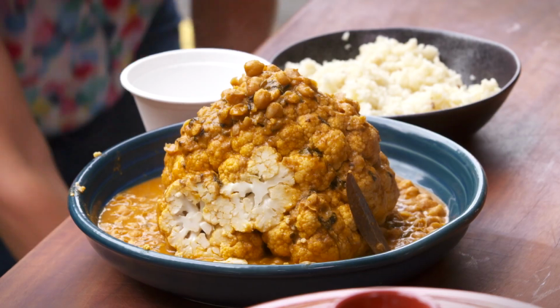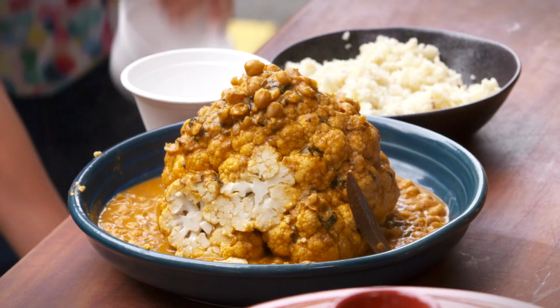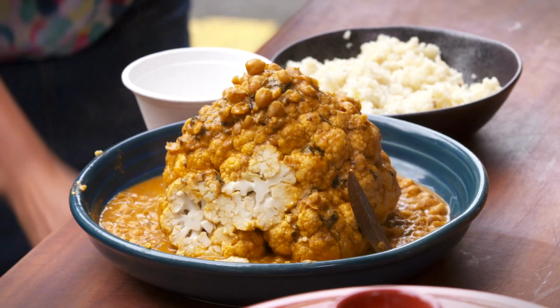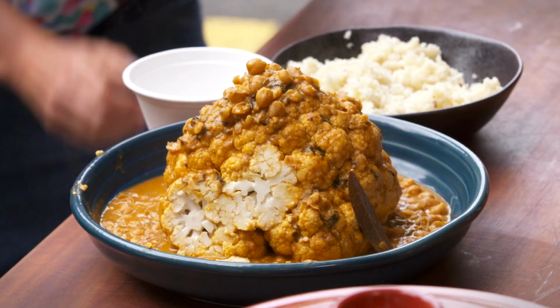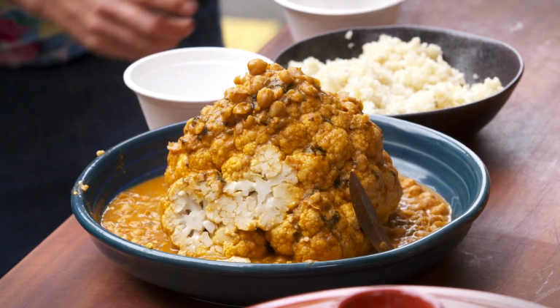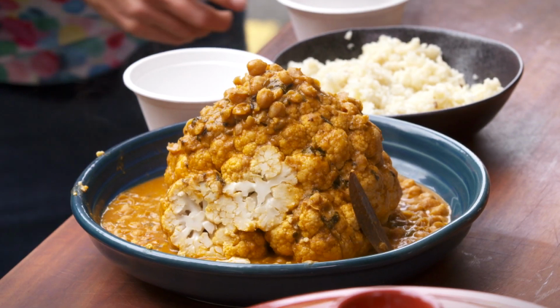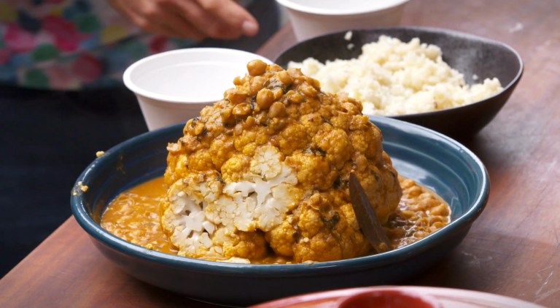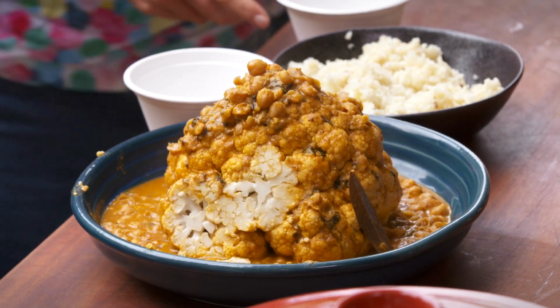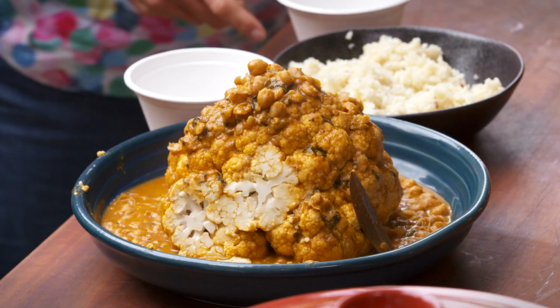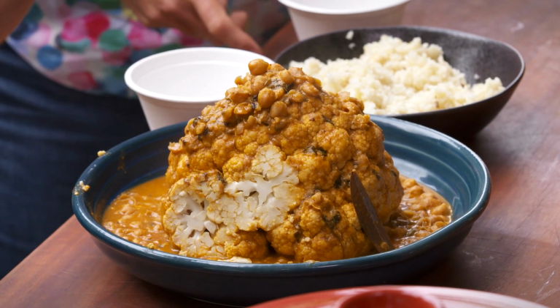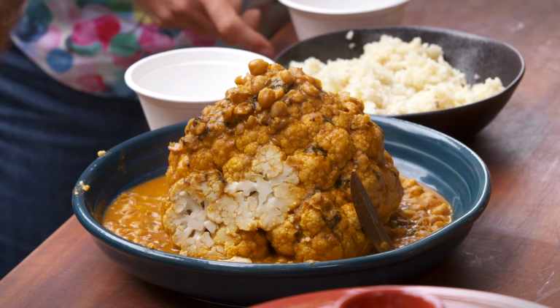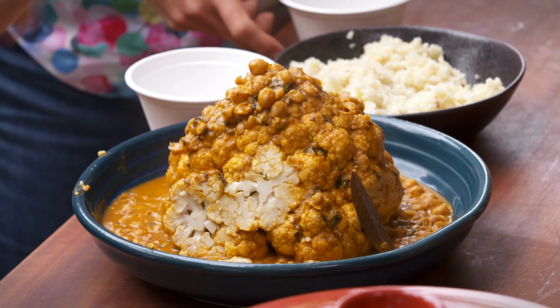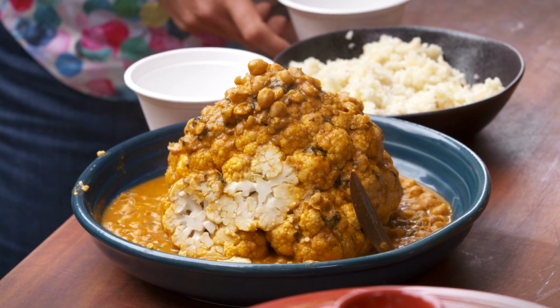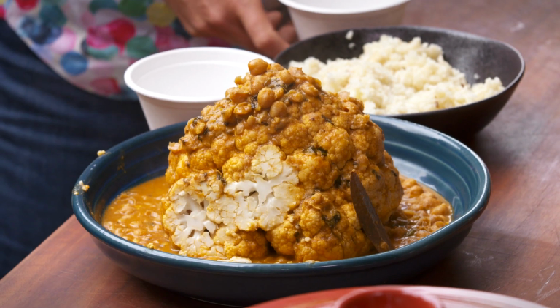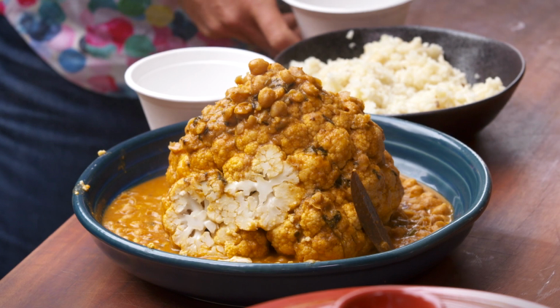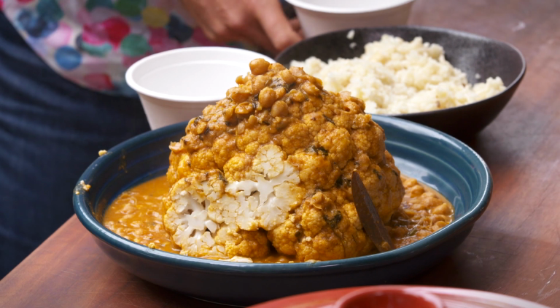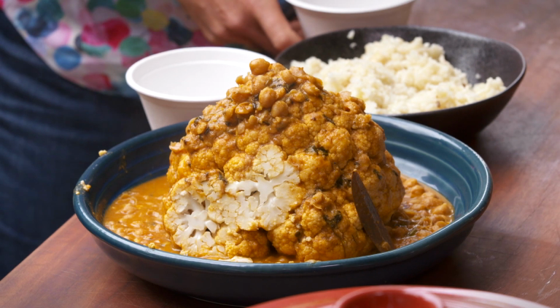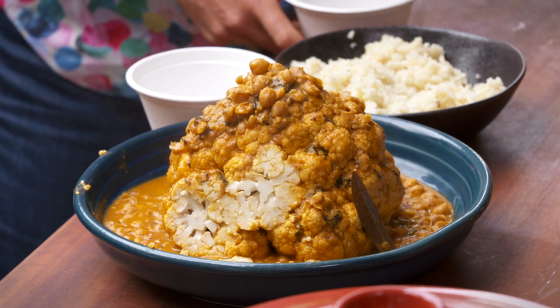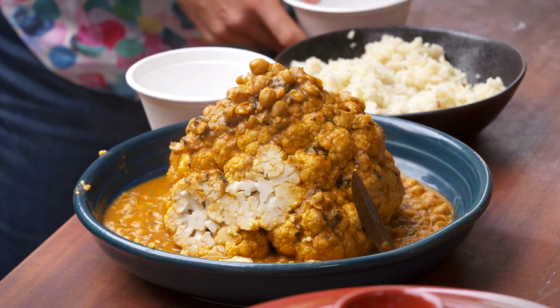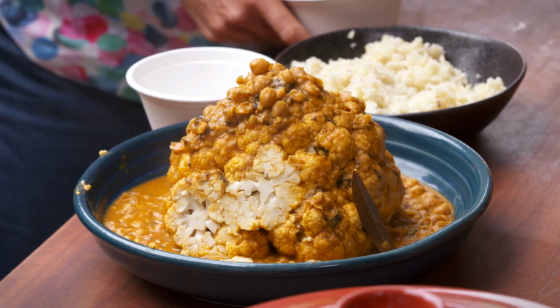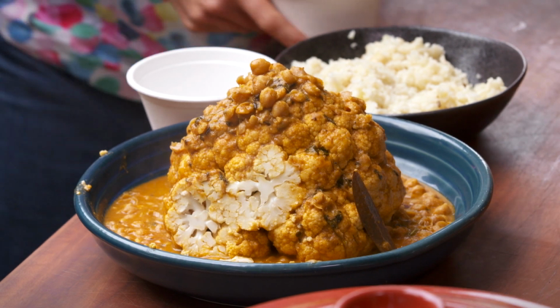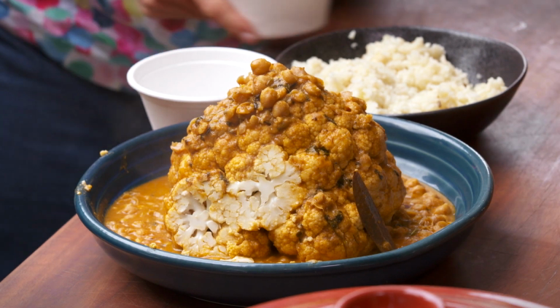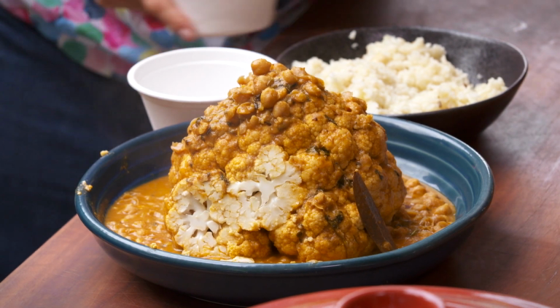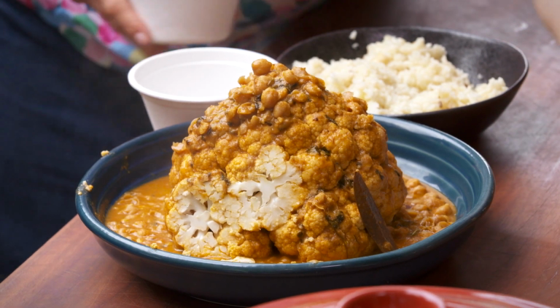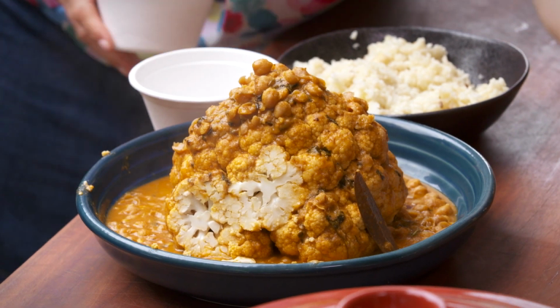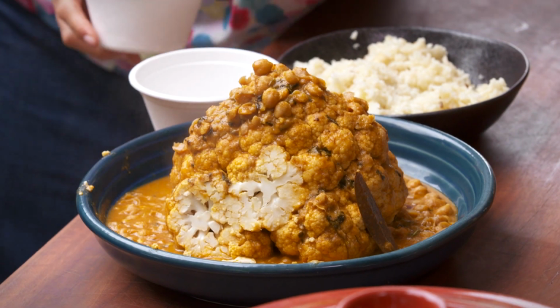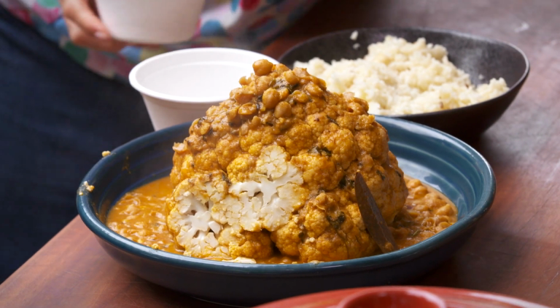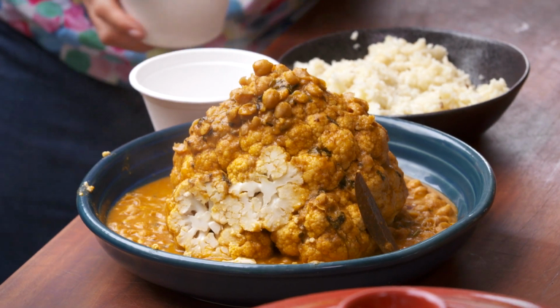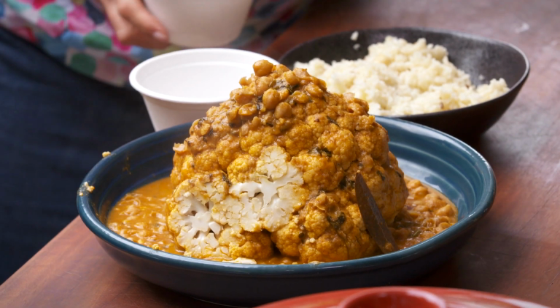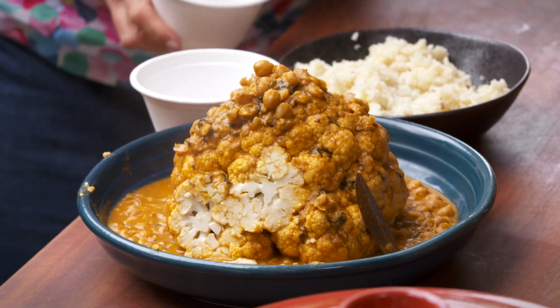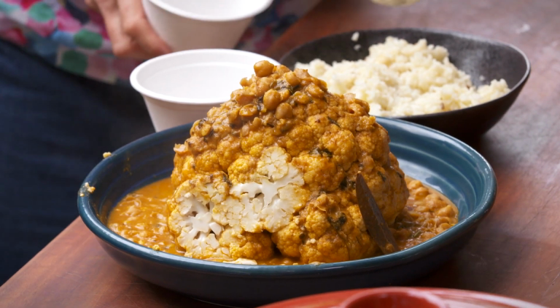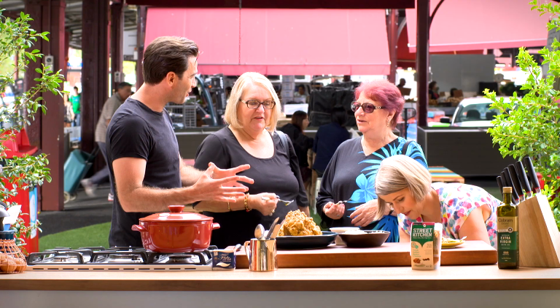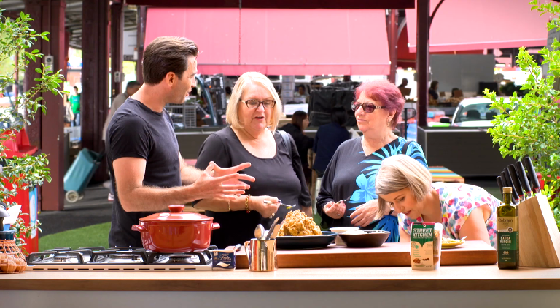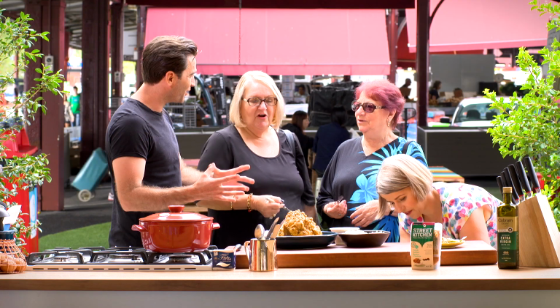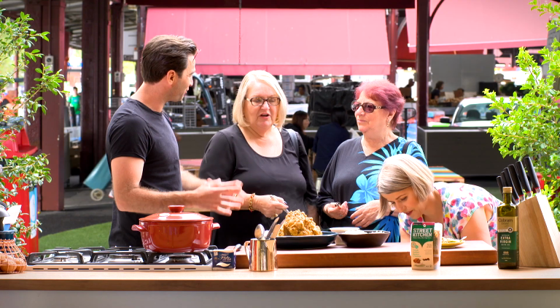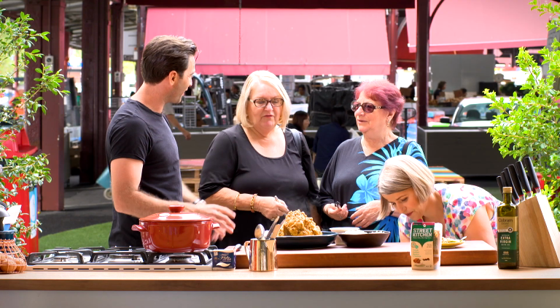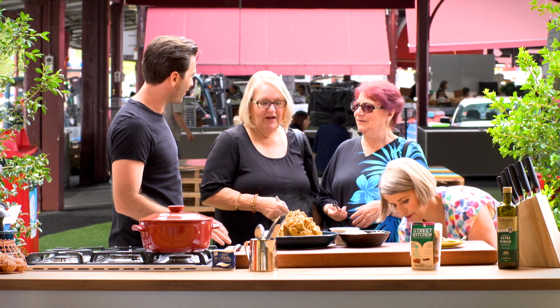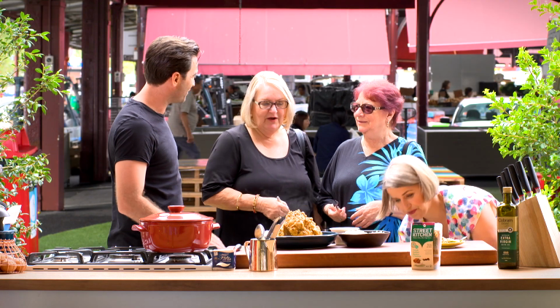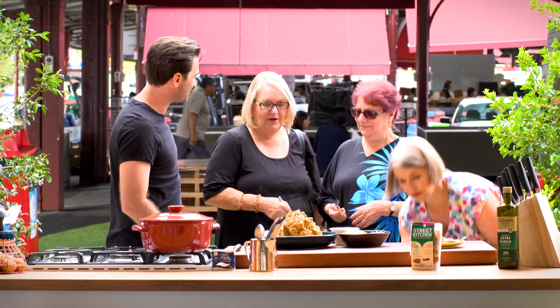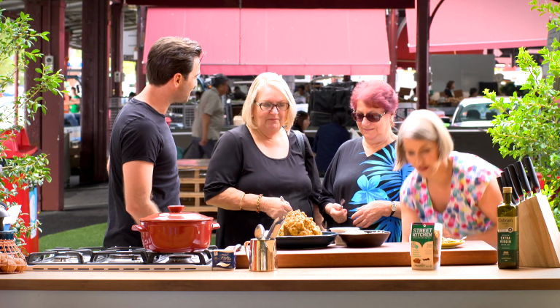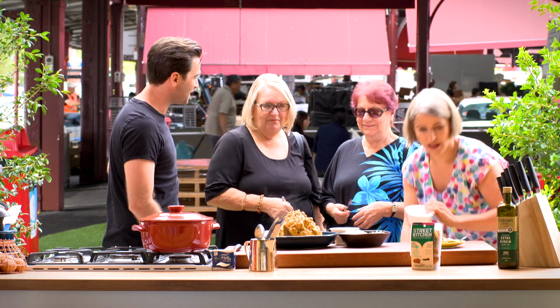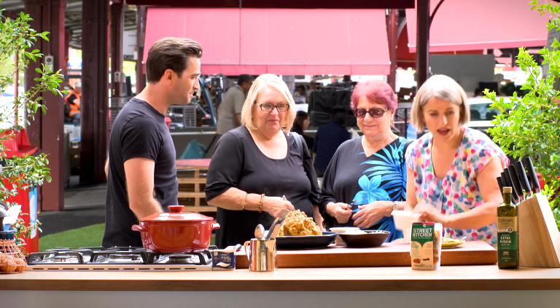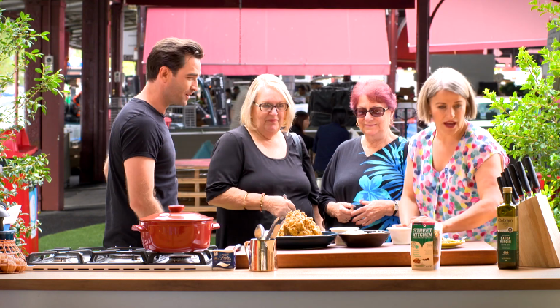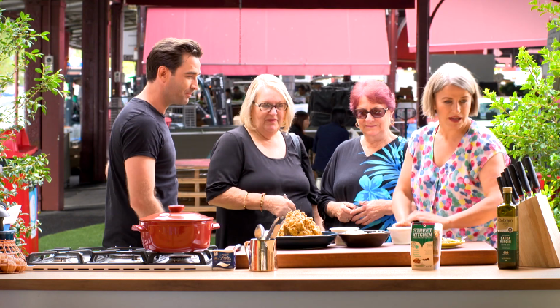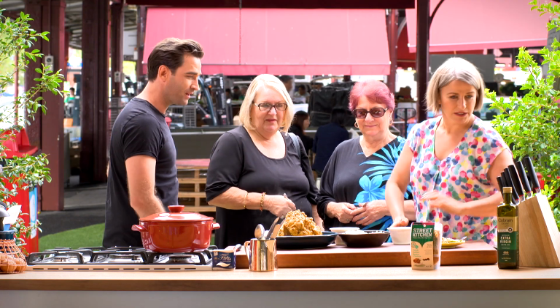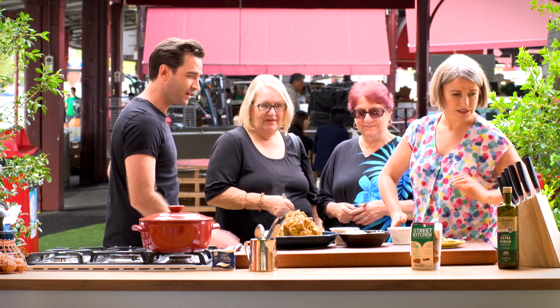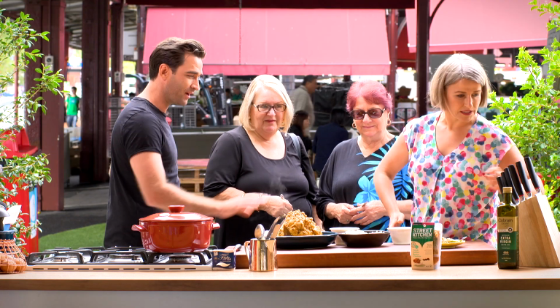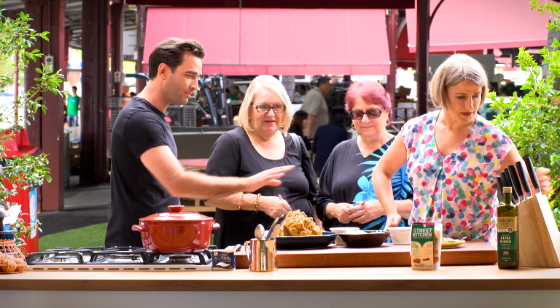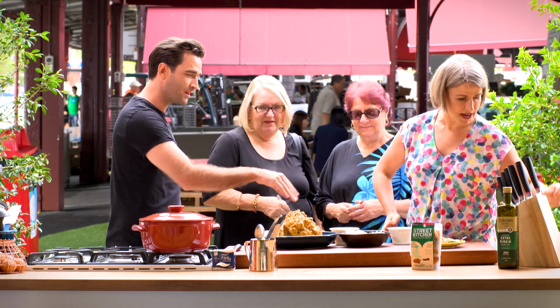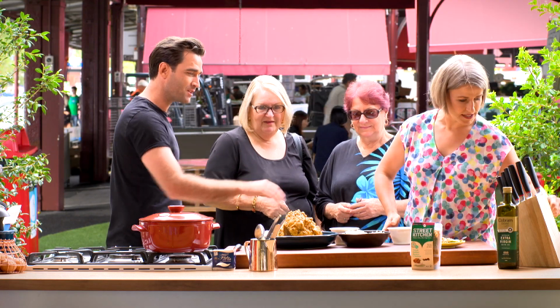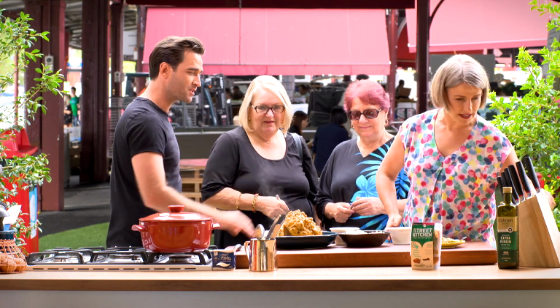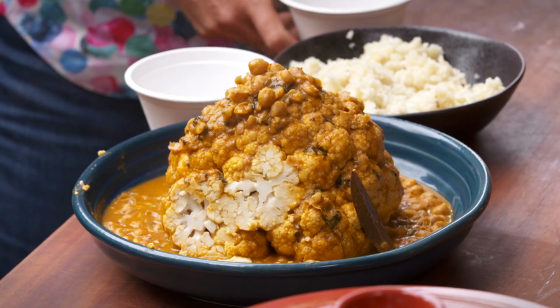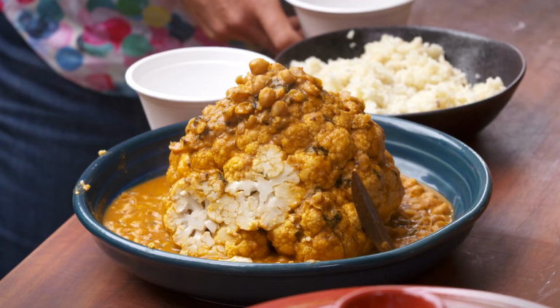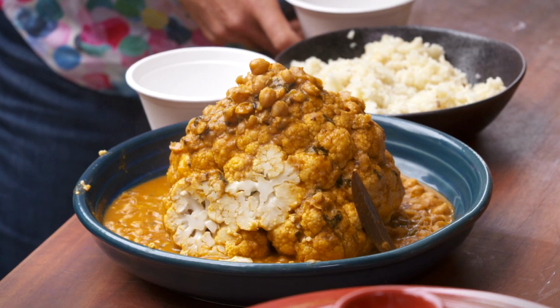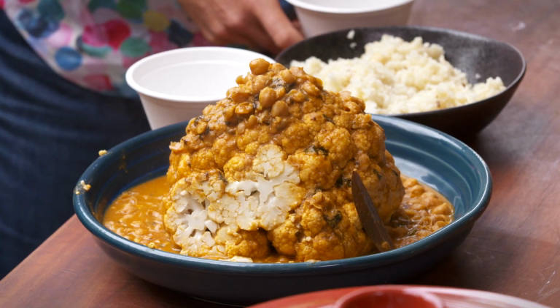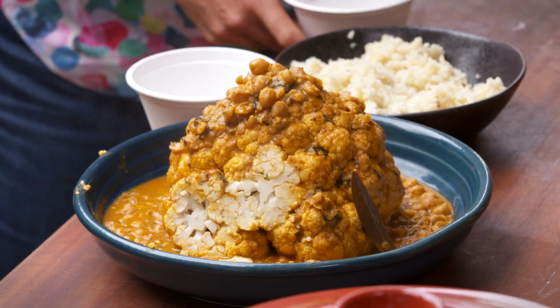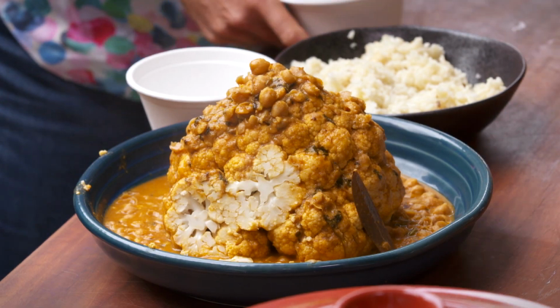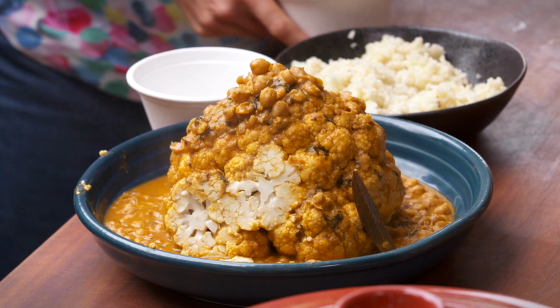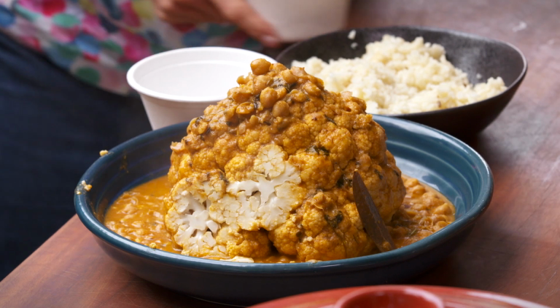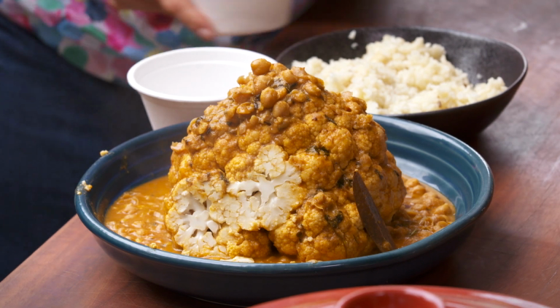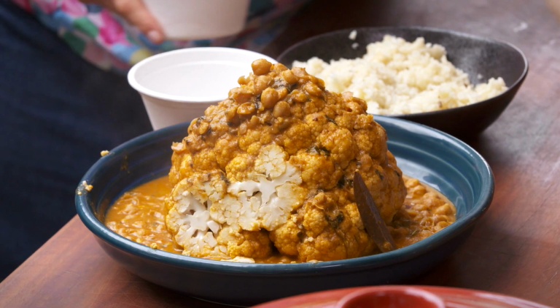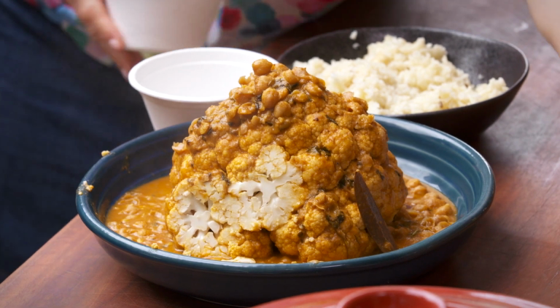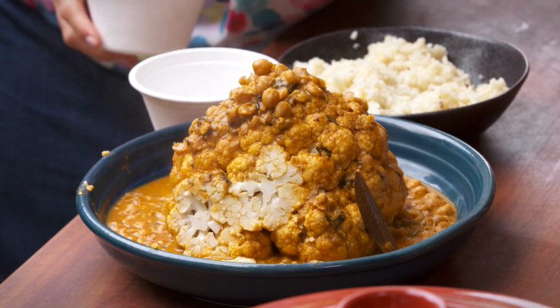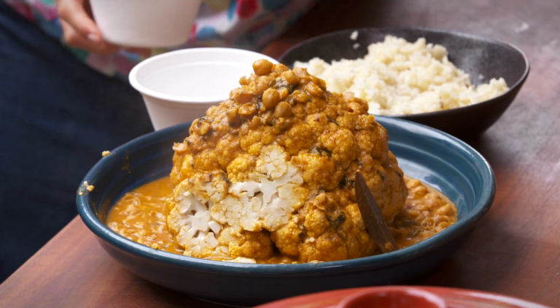So what we have here is cauliflower and chickpea butter chicken — a whole cauliflower steamed in butter chicken sauce. And just a little rice pilaf to go with it.